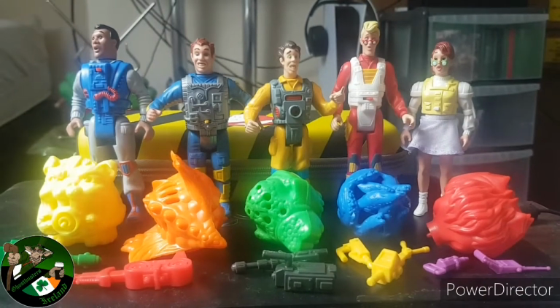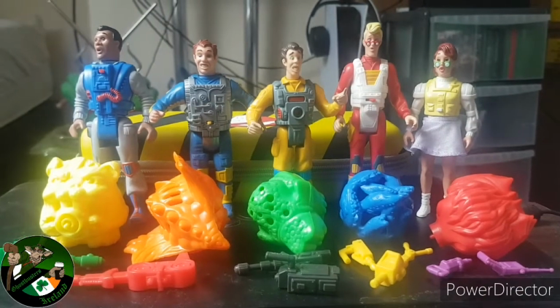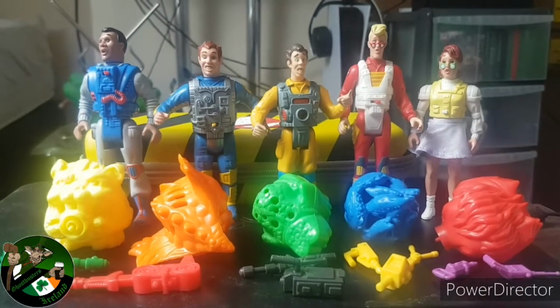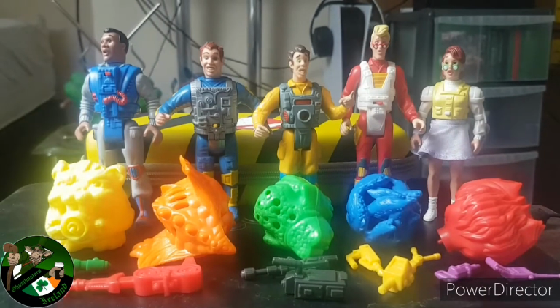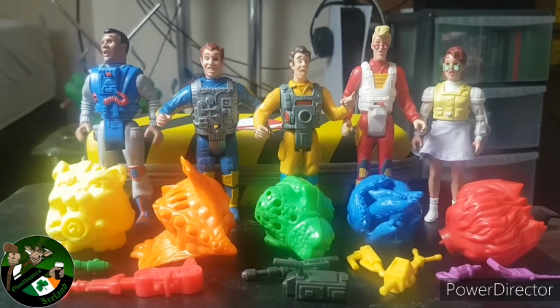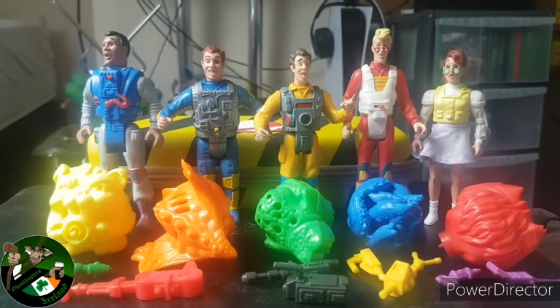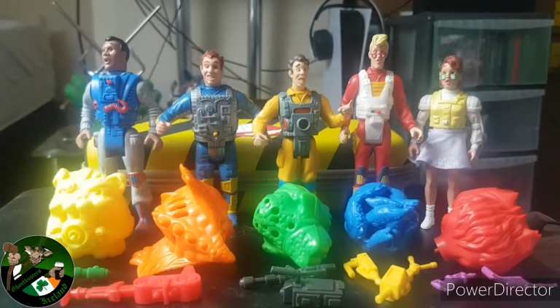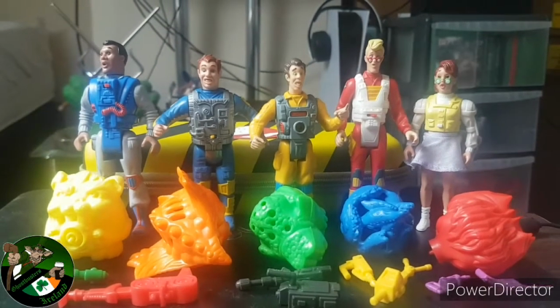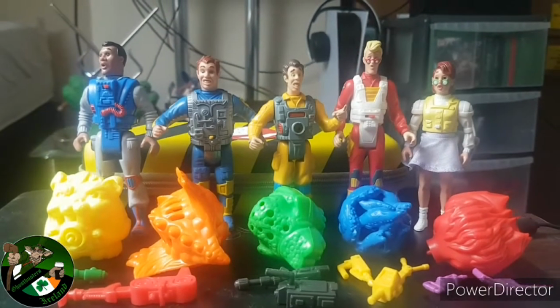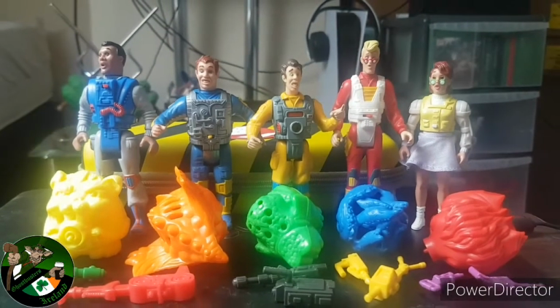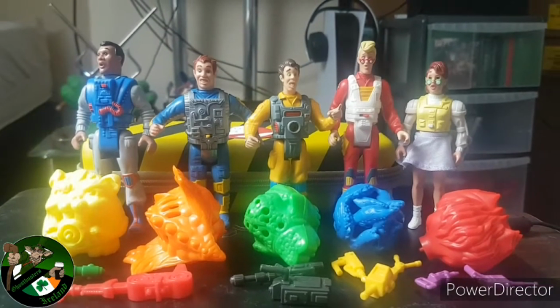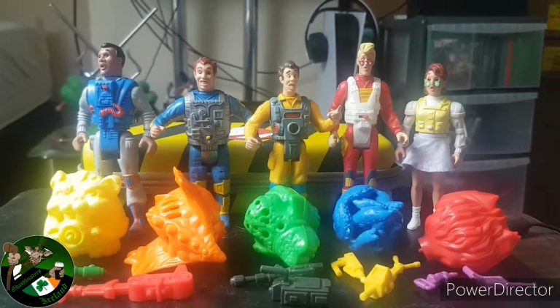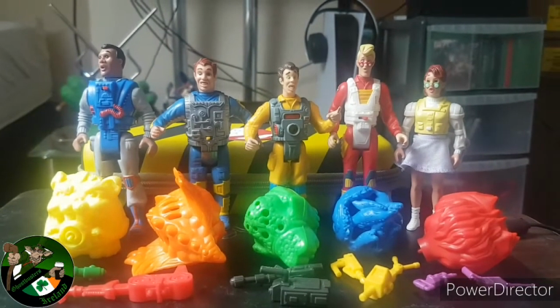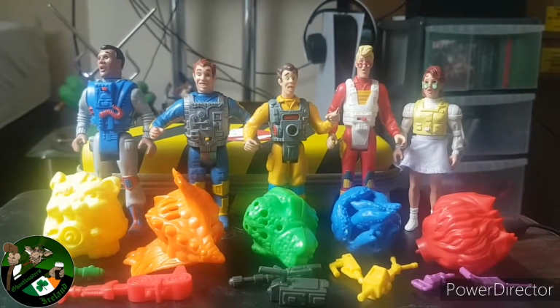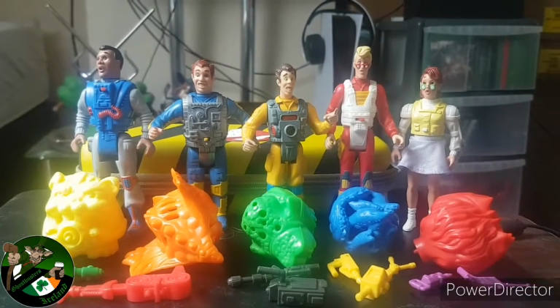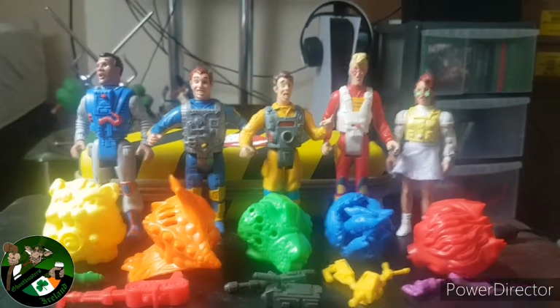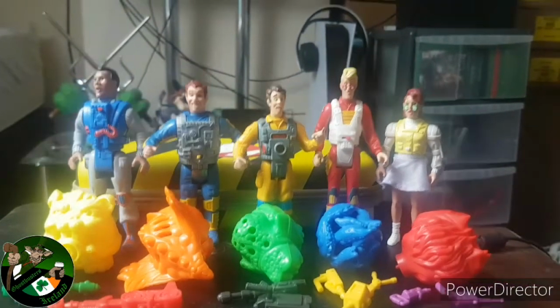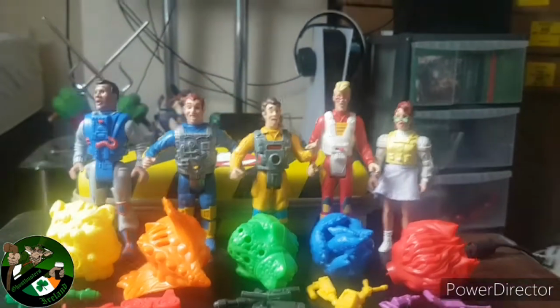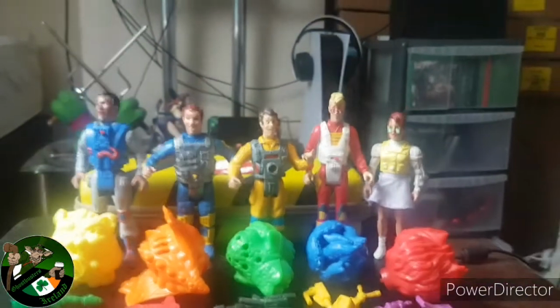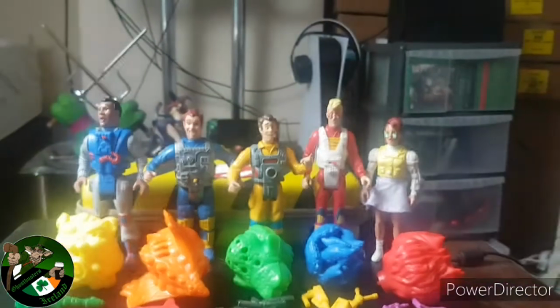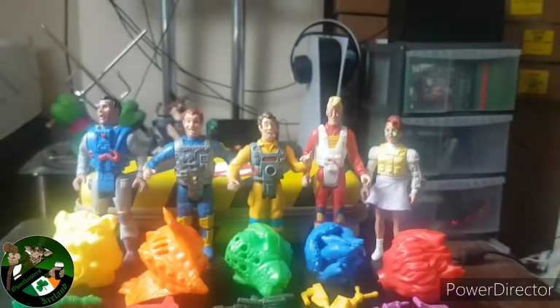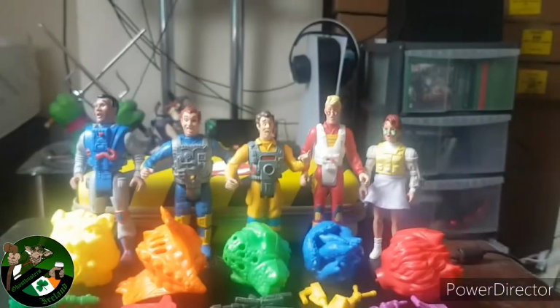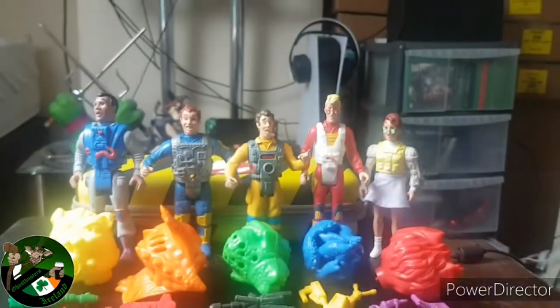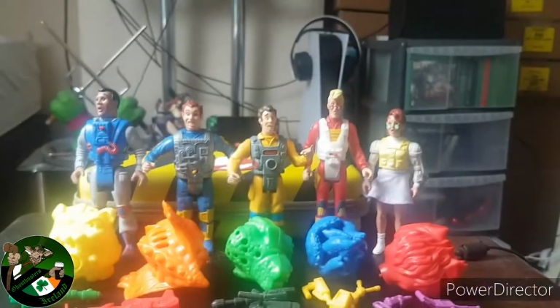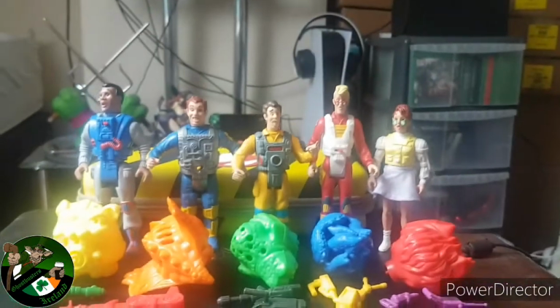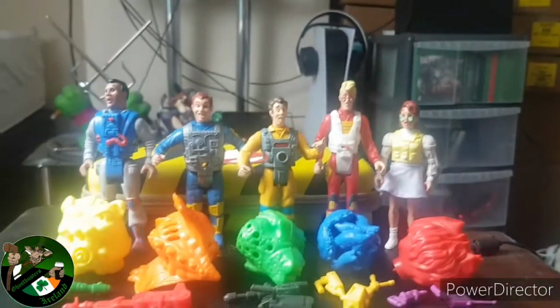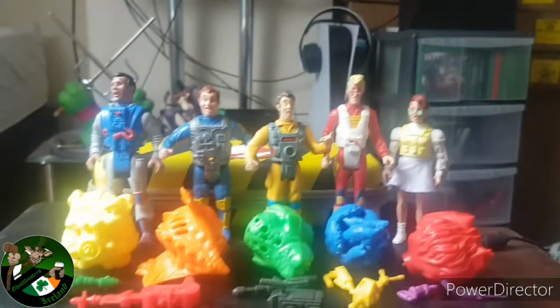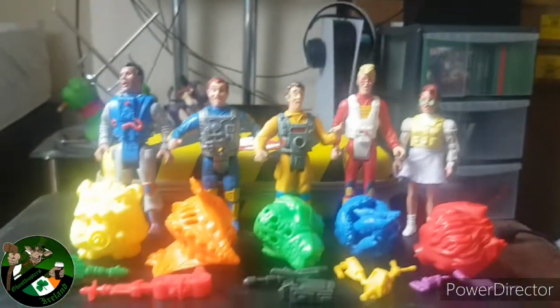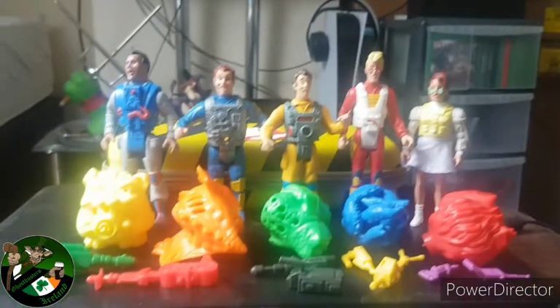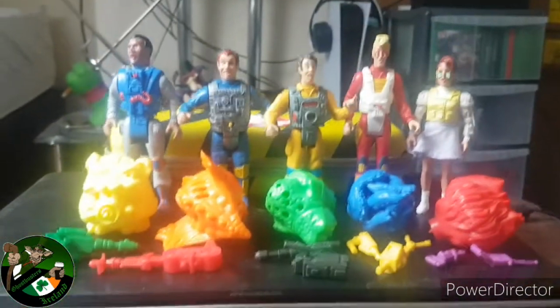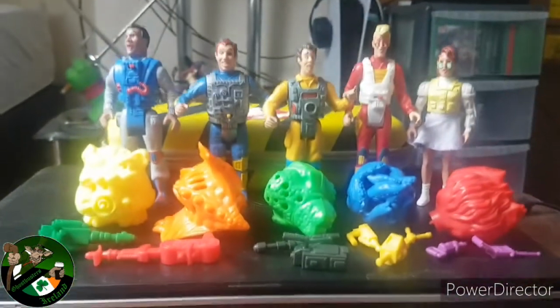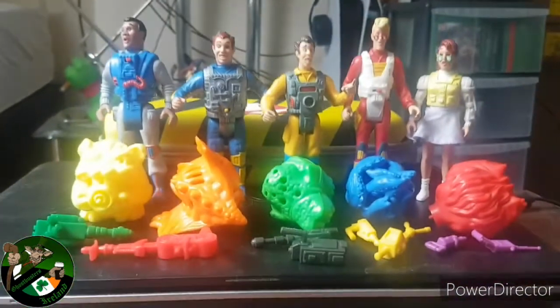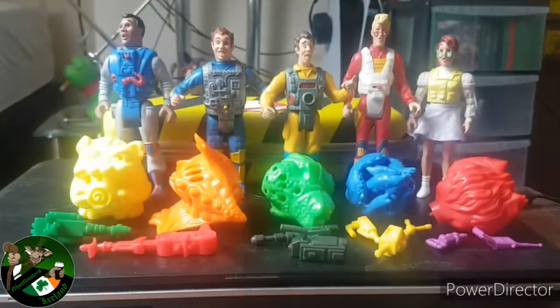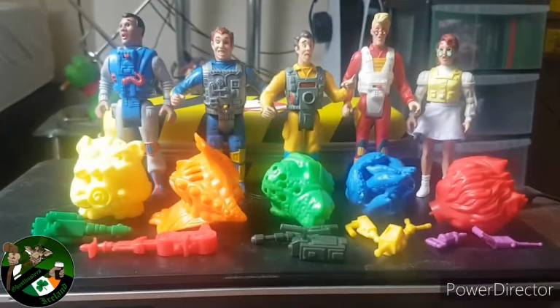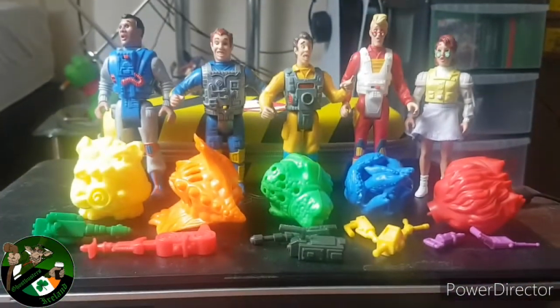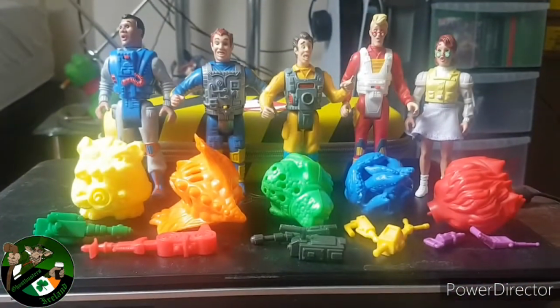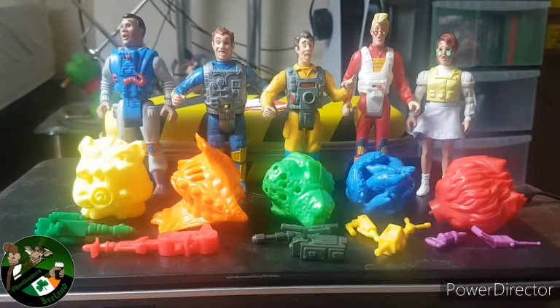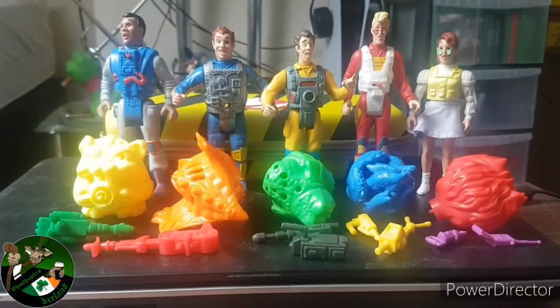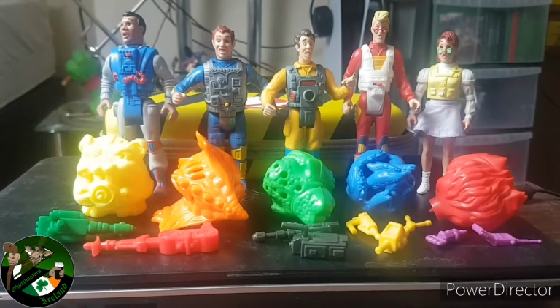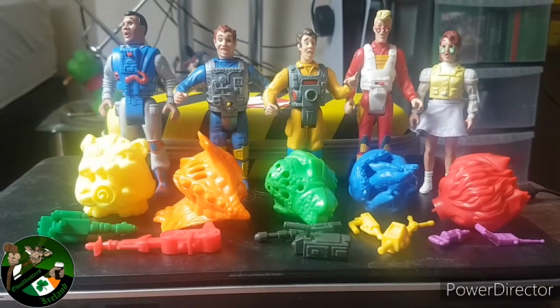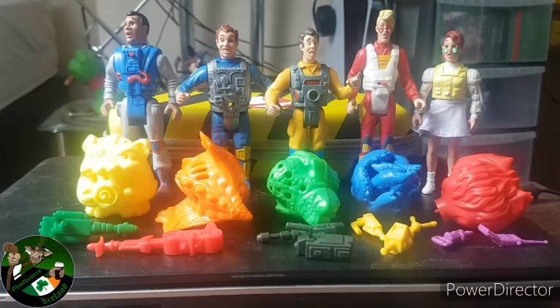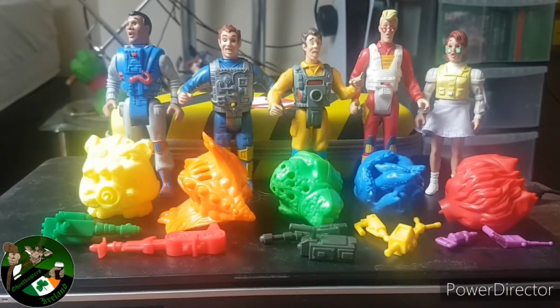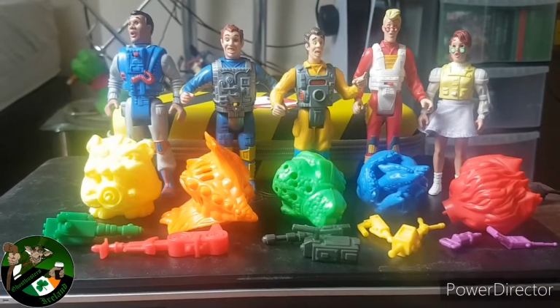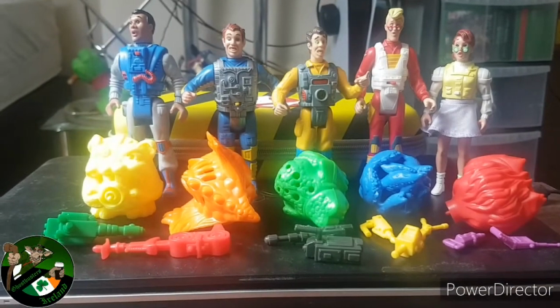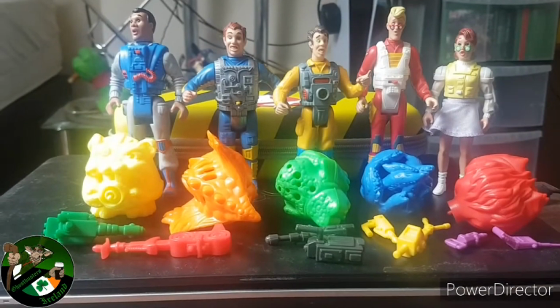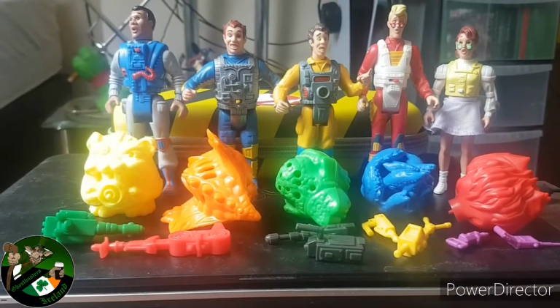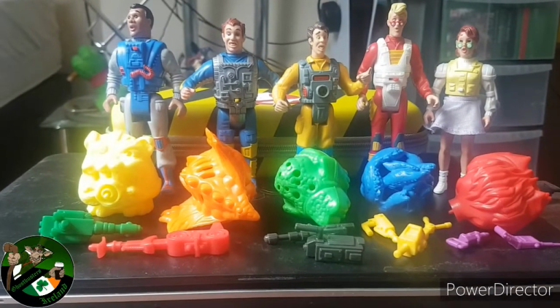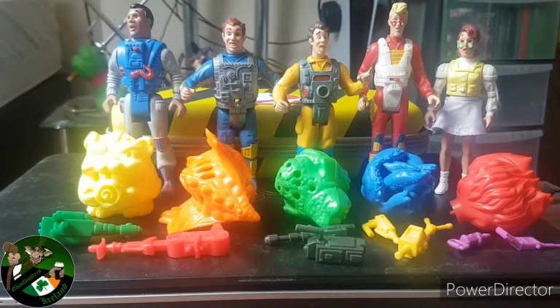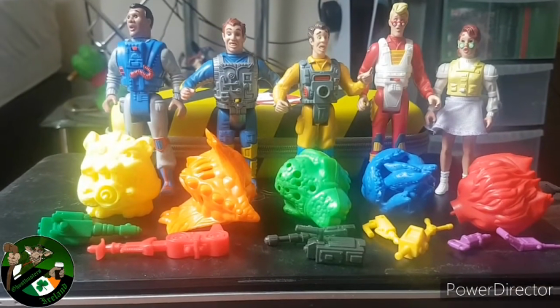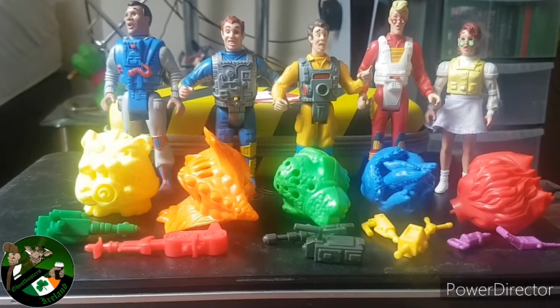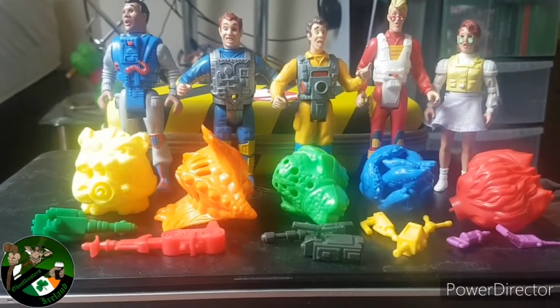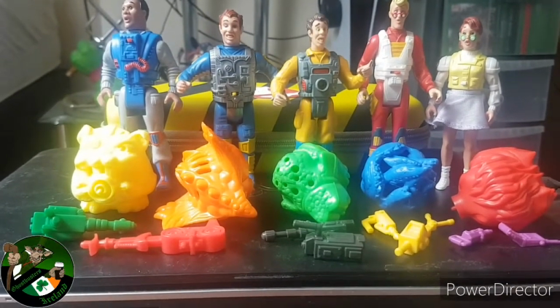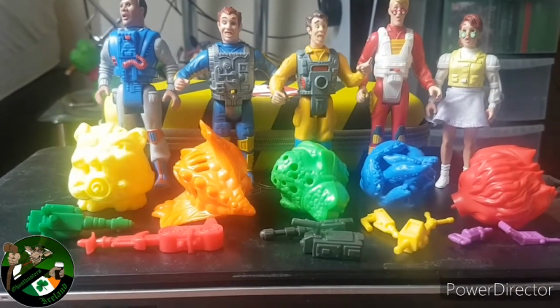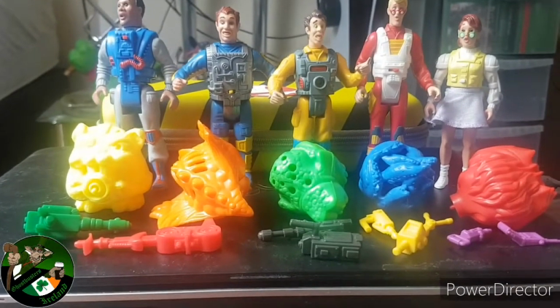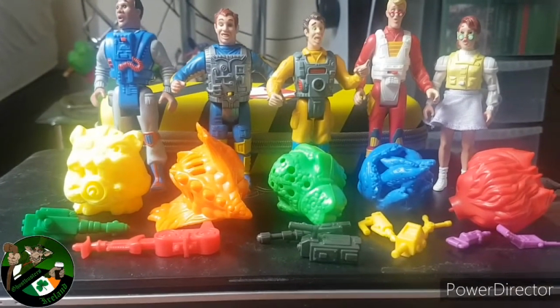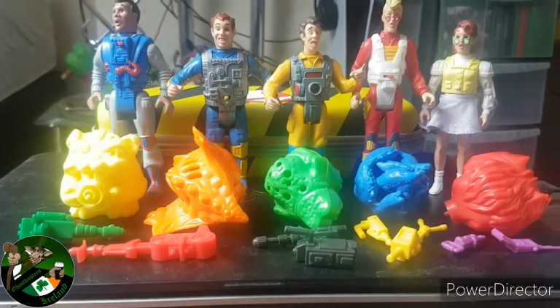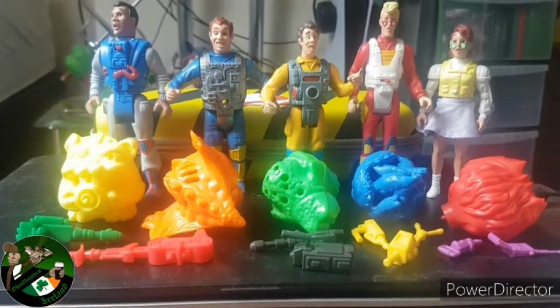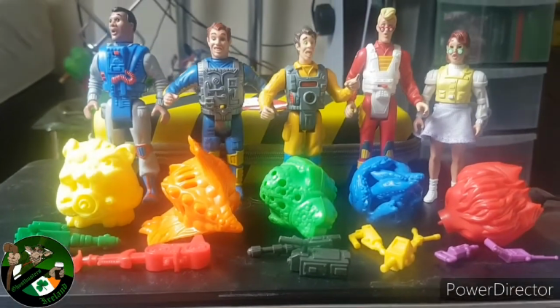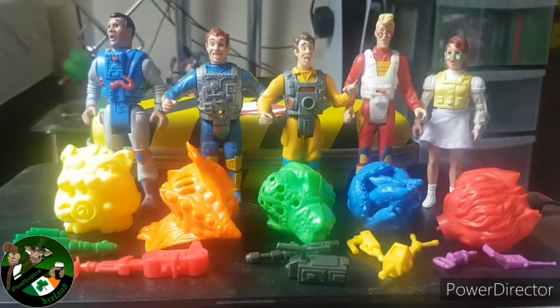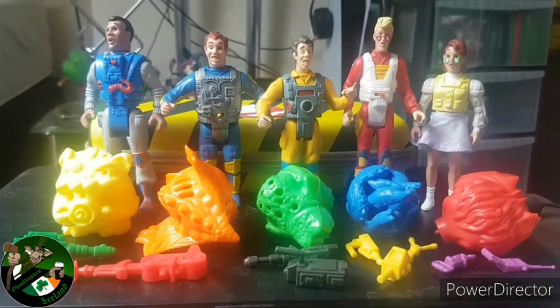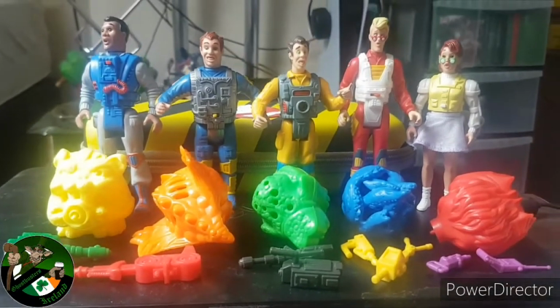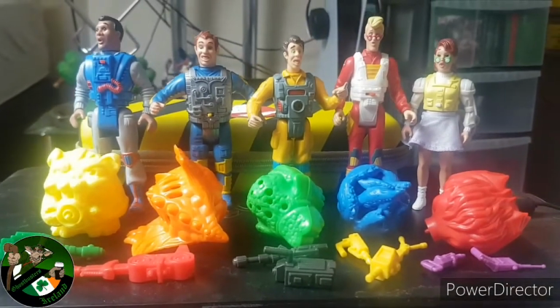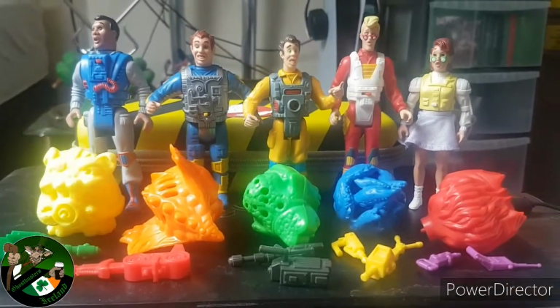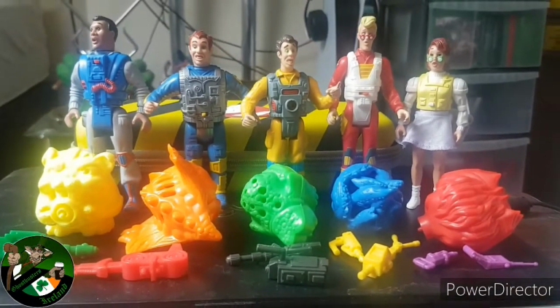Well I got me brew, it's time for a review. Let's get swiggin'. Blinding.